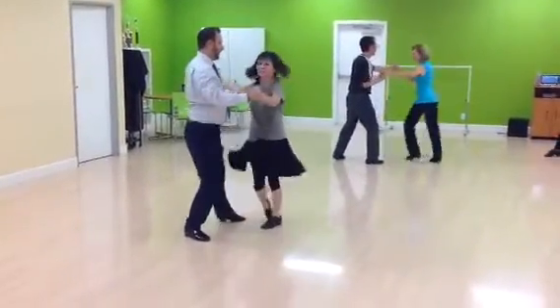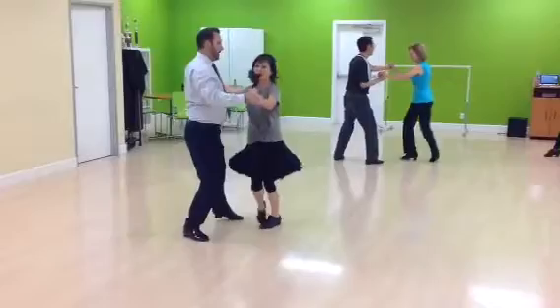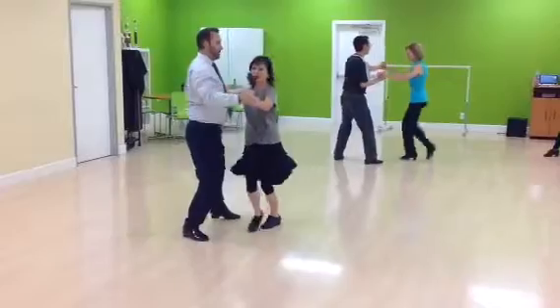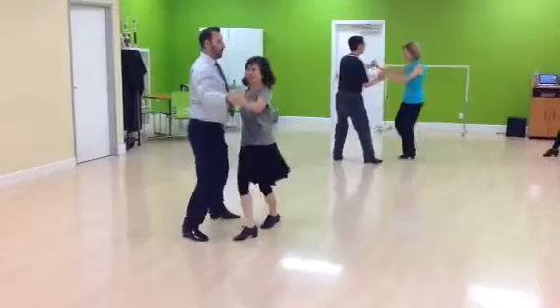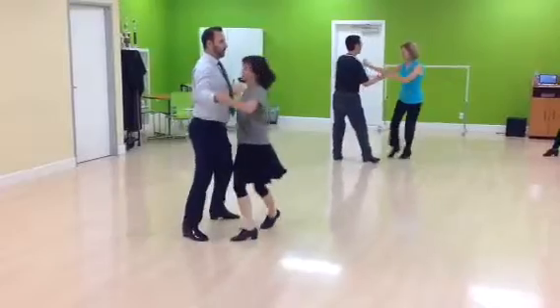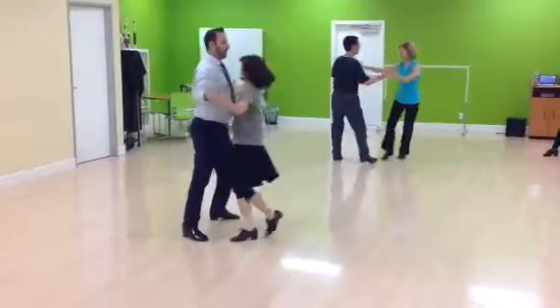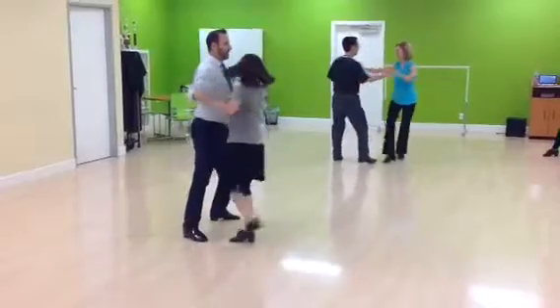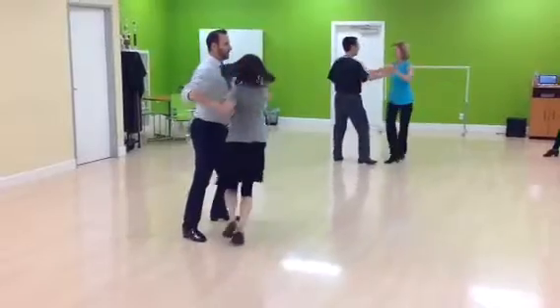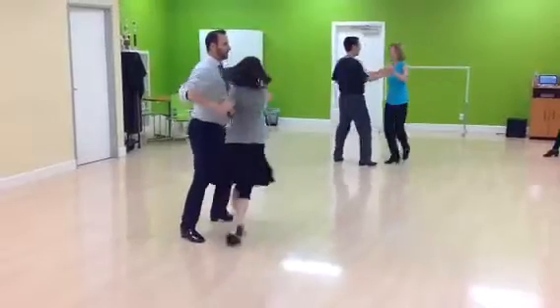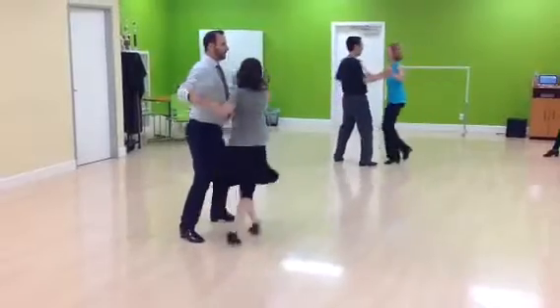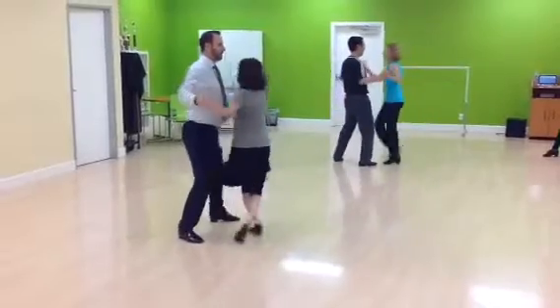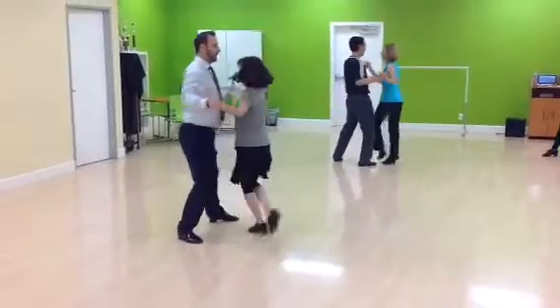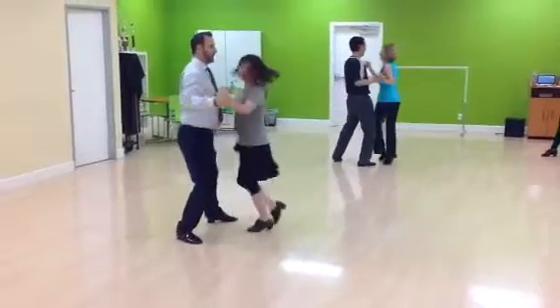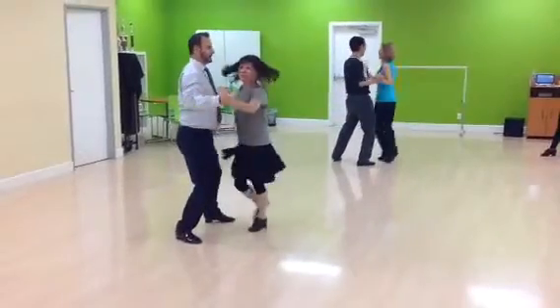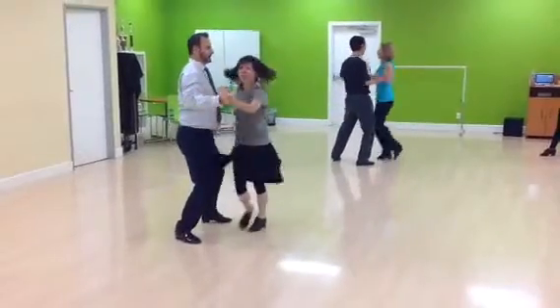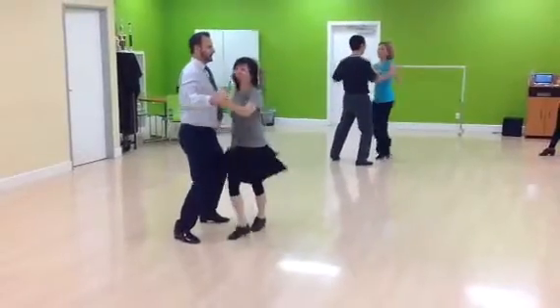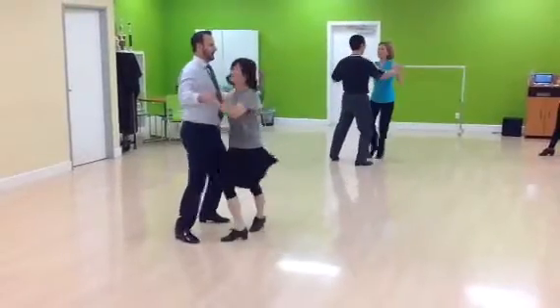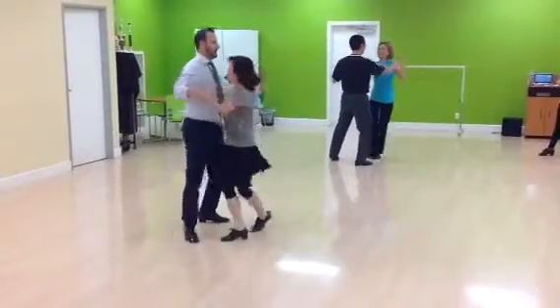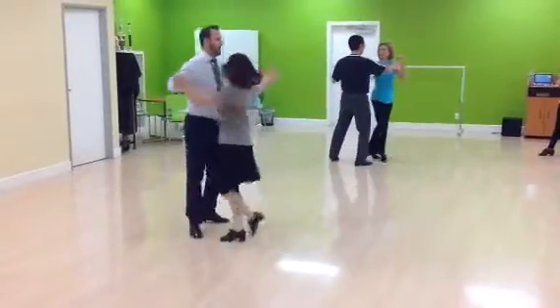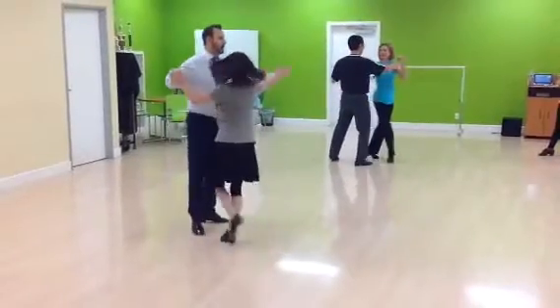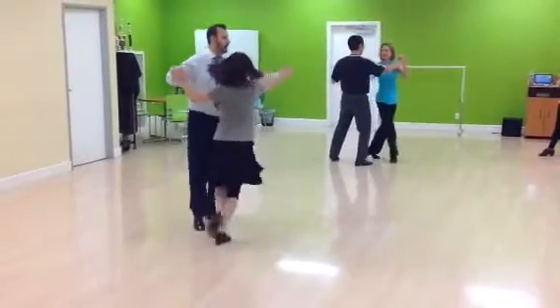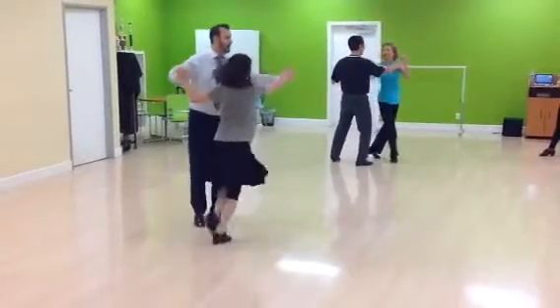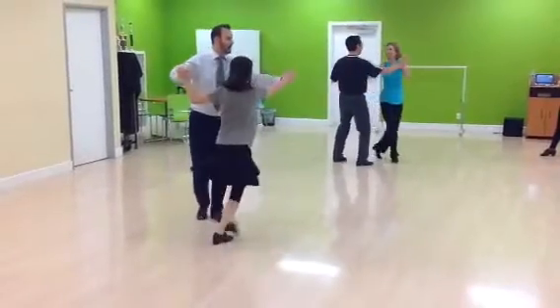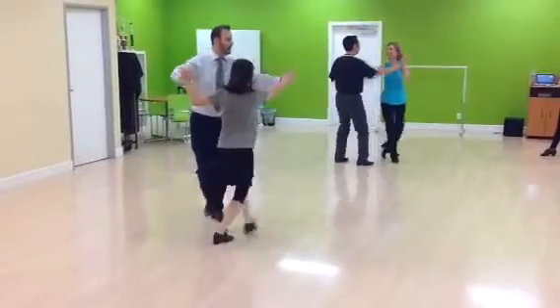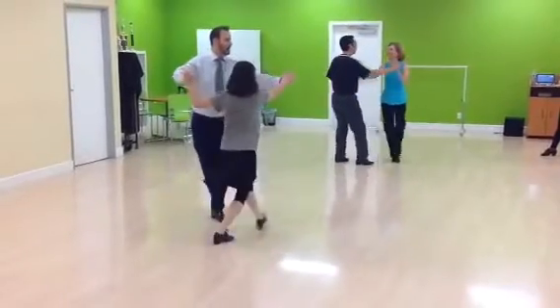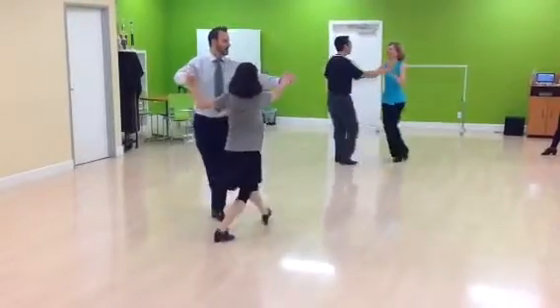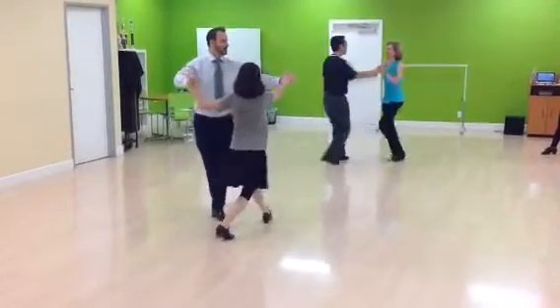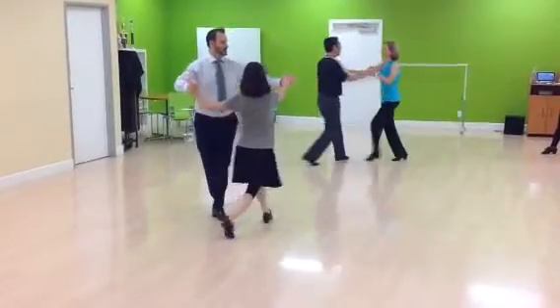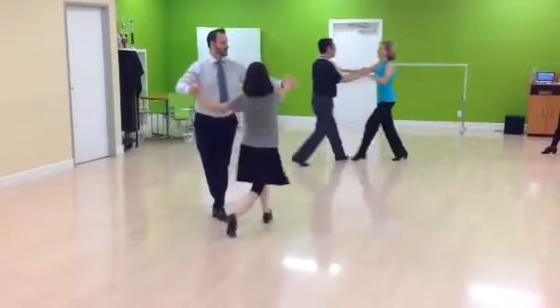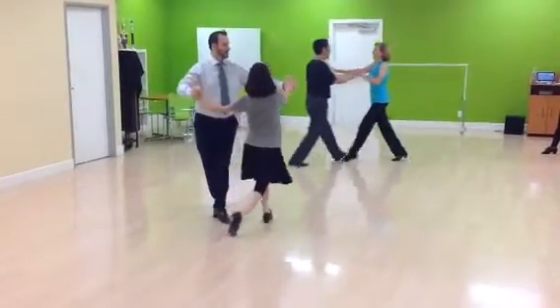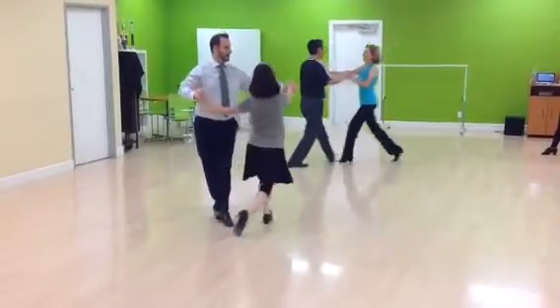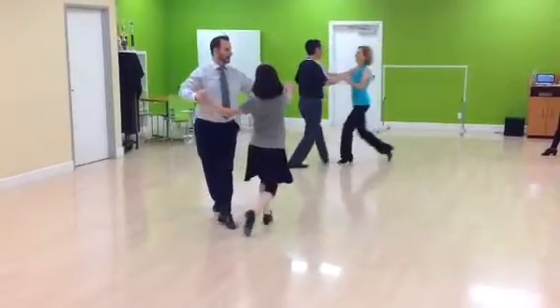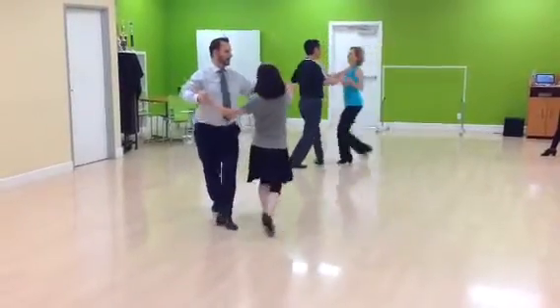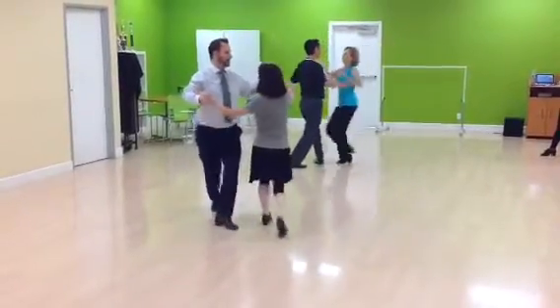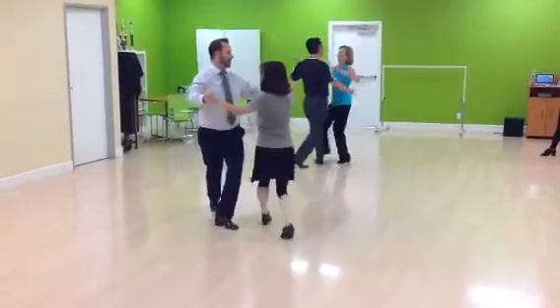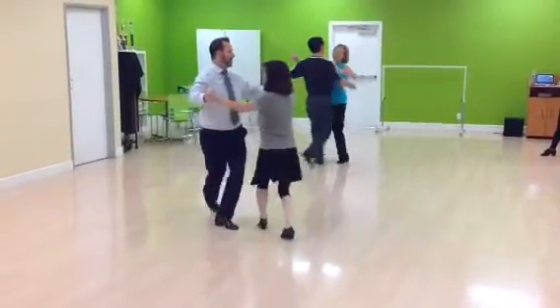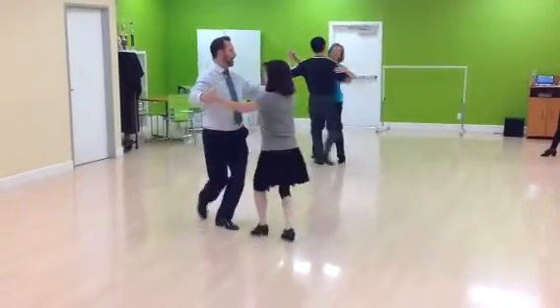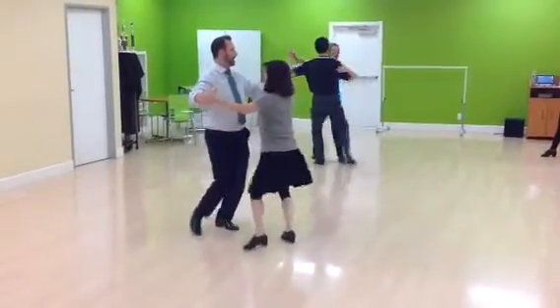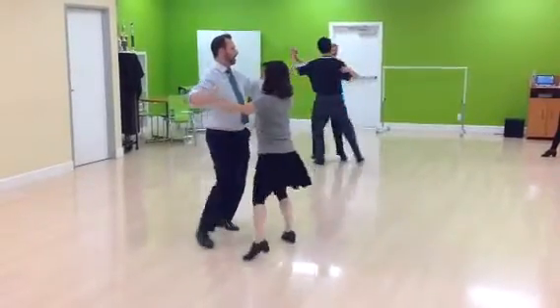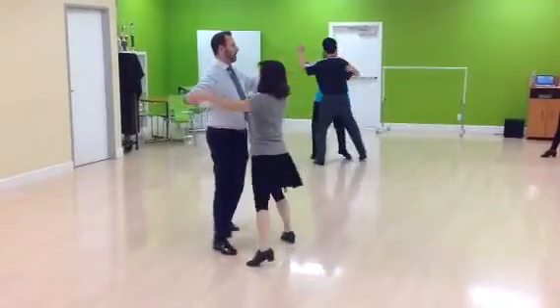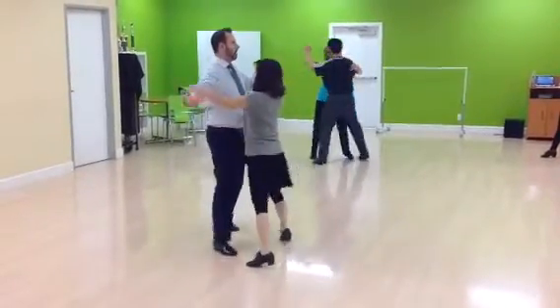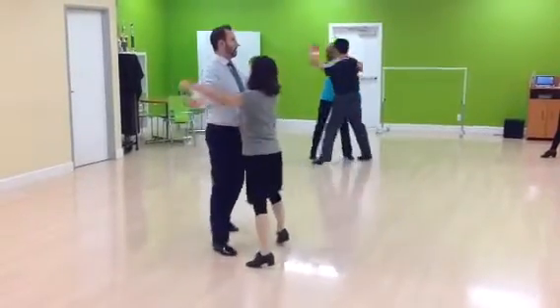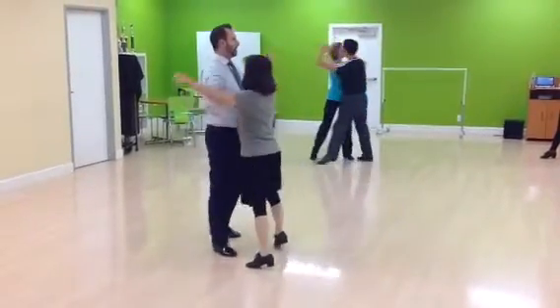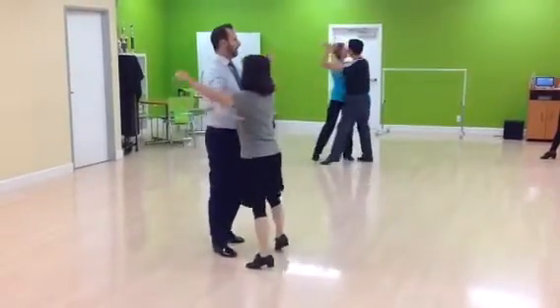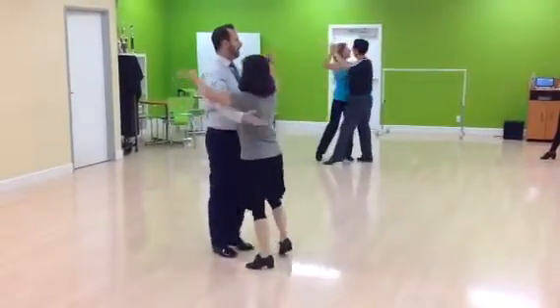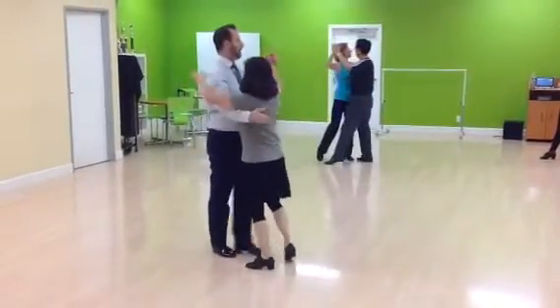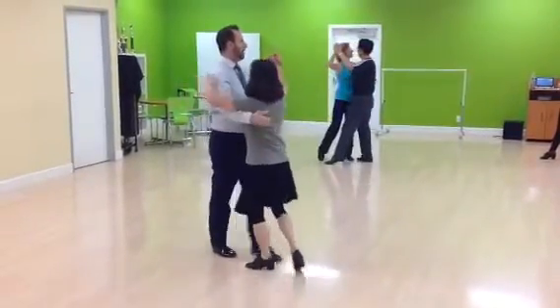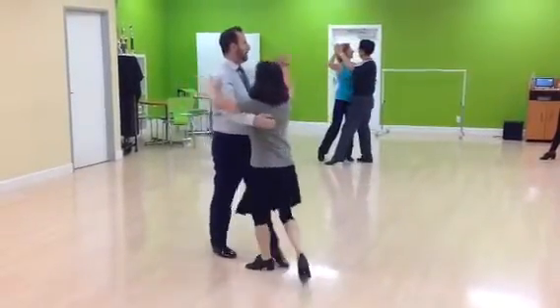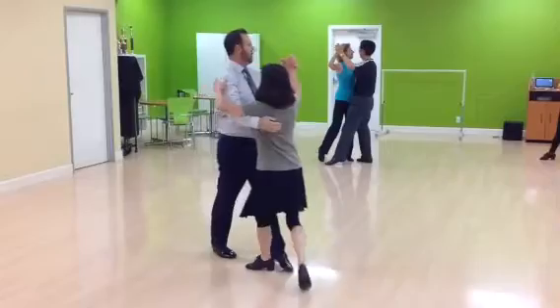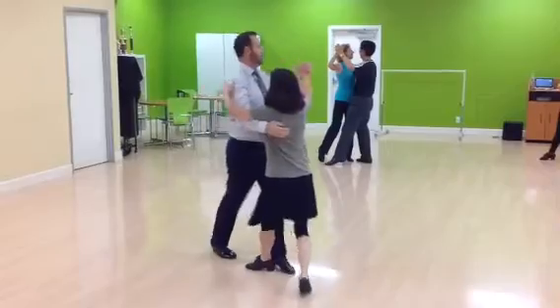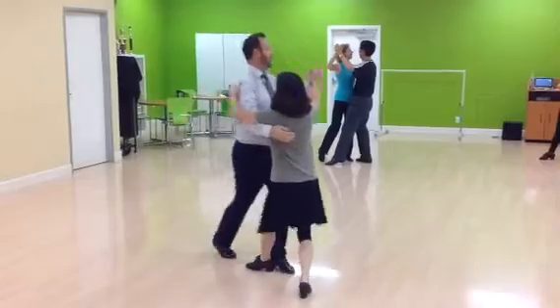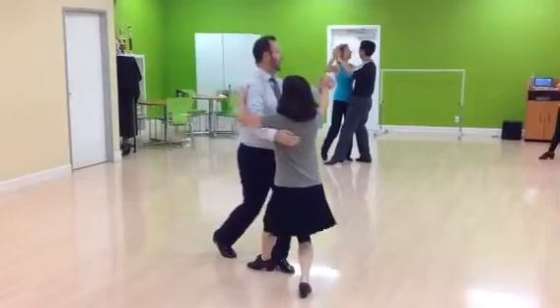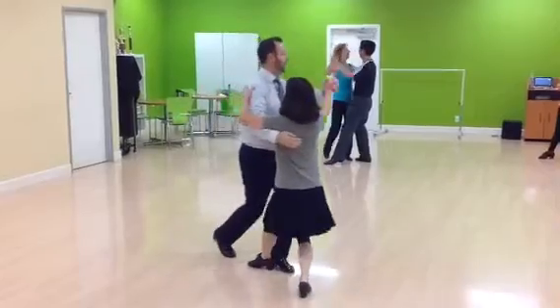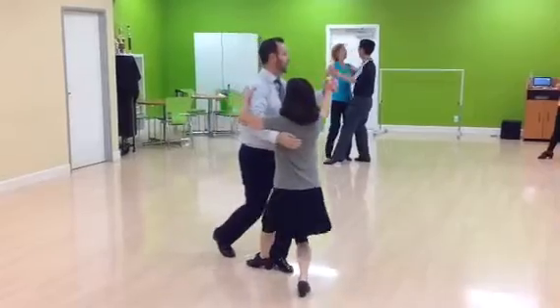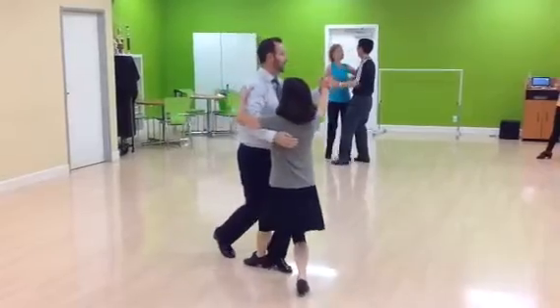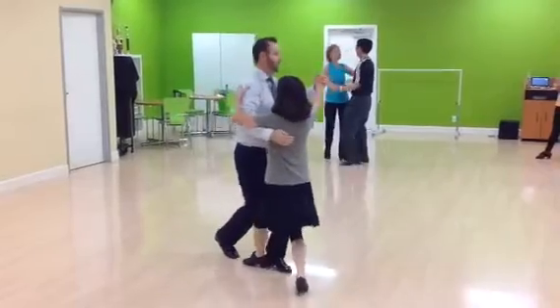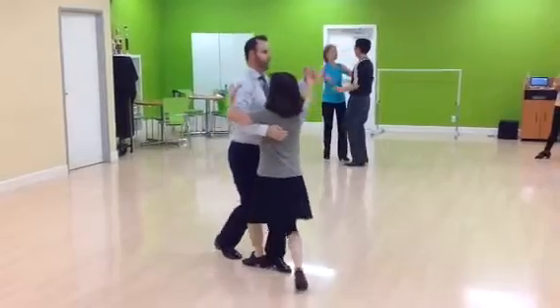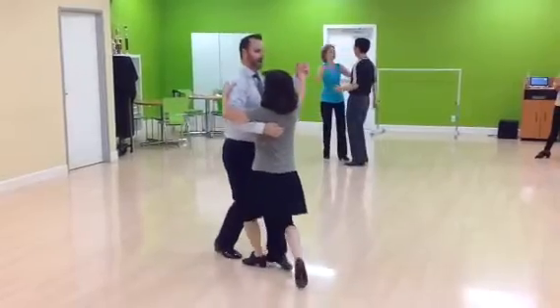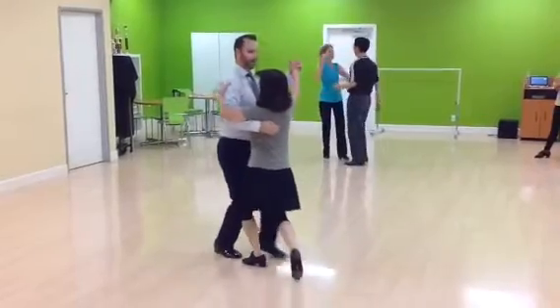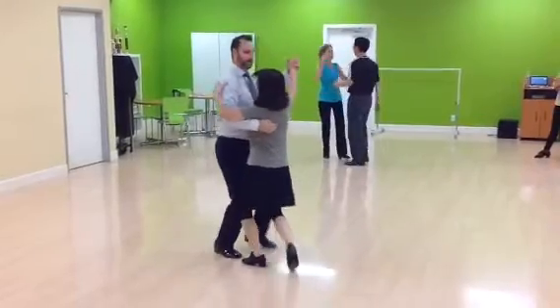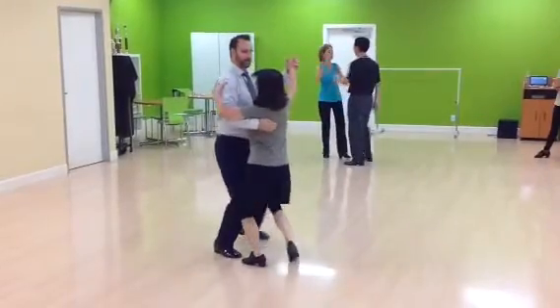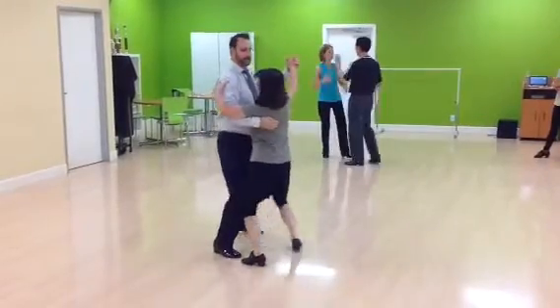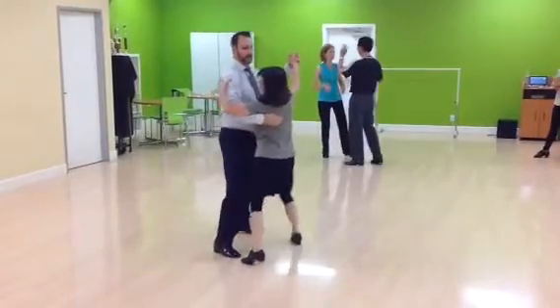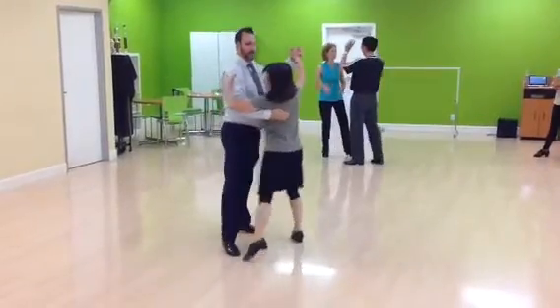Quick, quick, slow. Check. Start over. Quick, quick, slow.